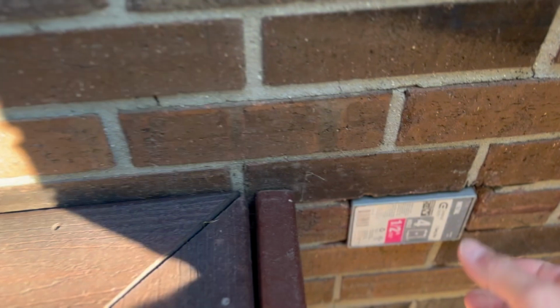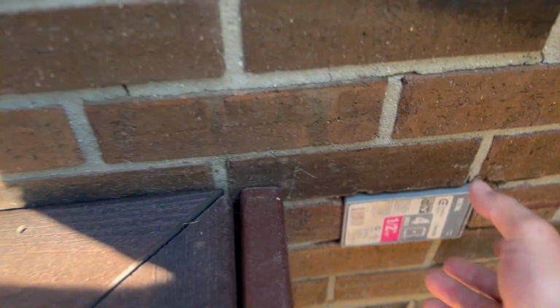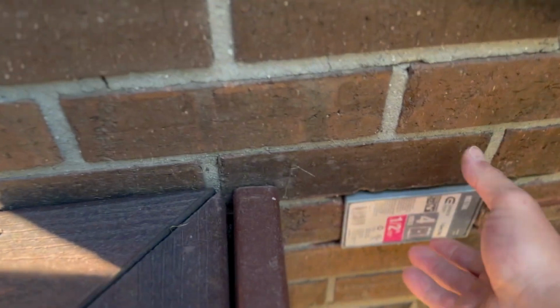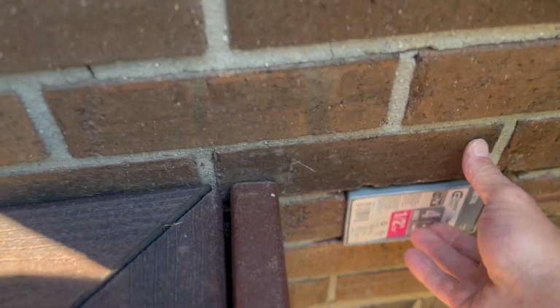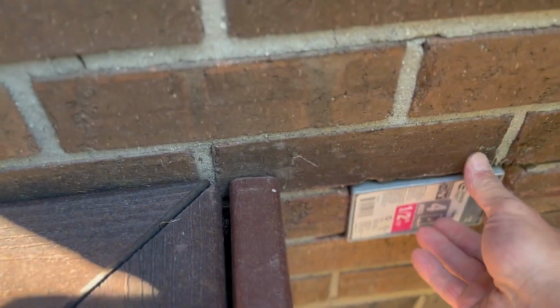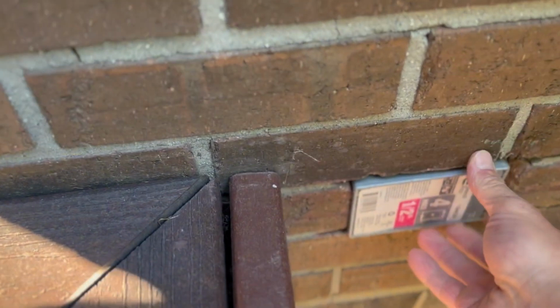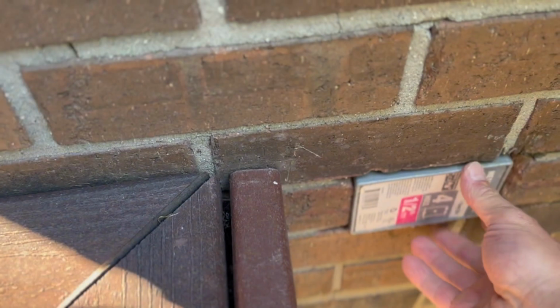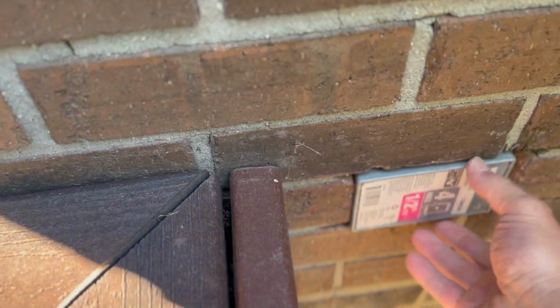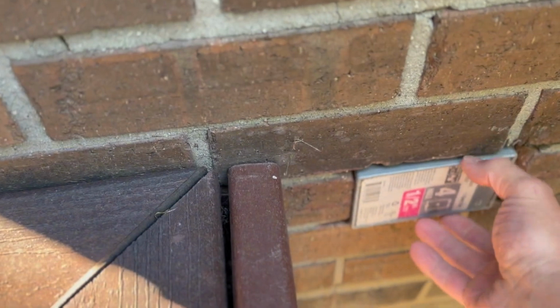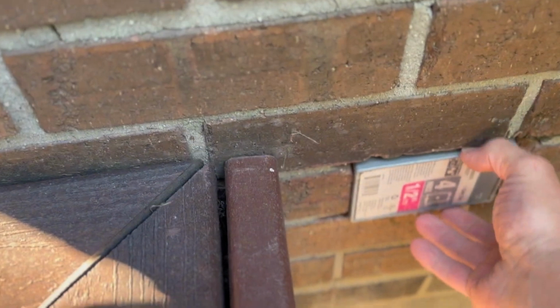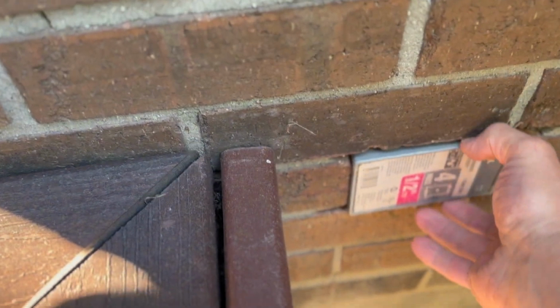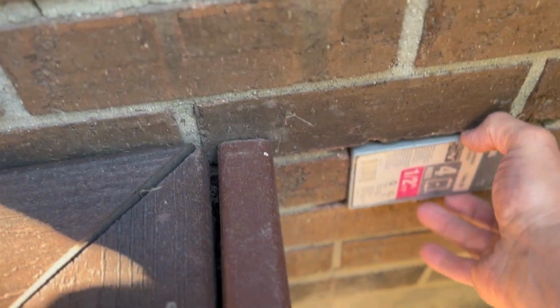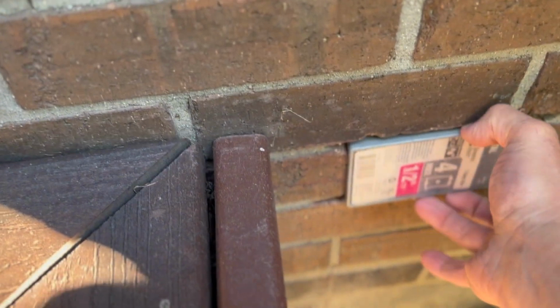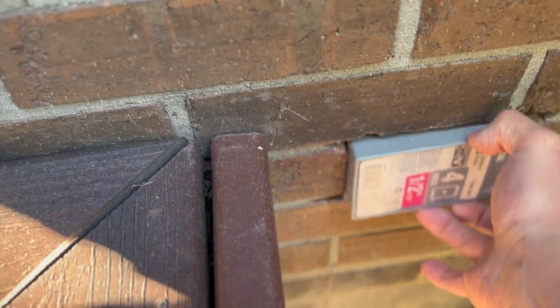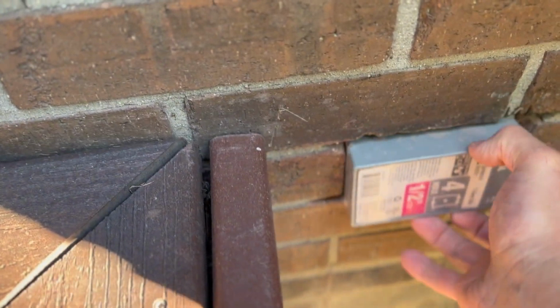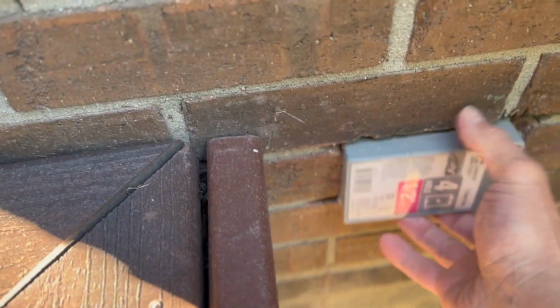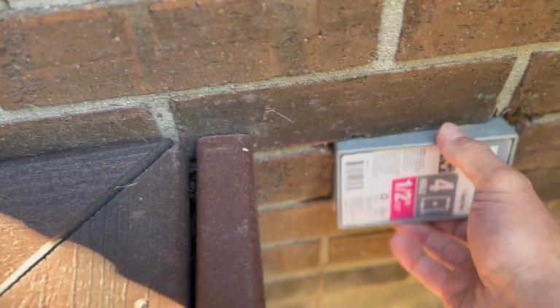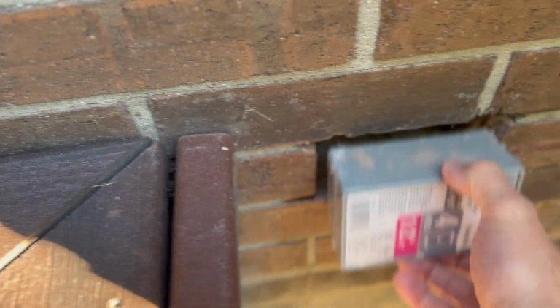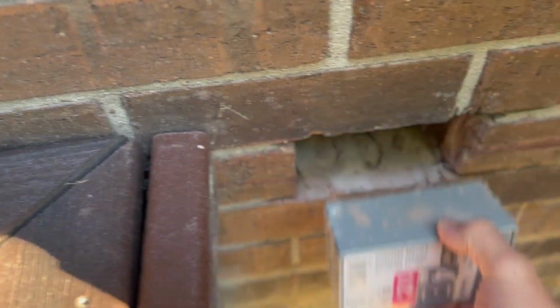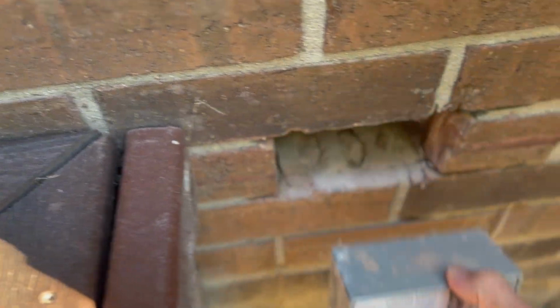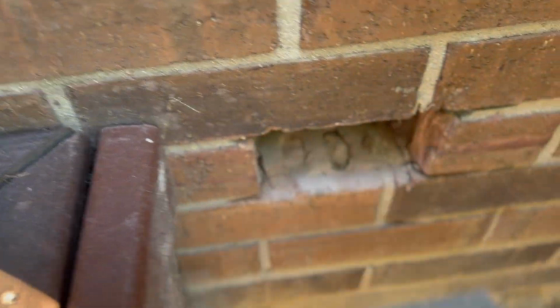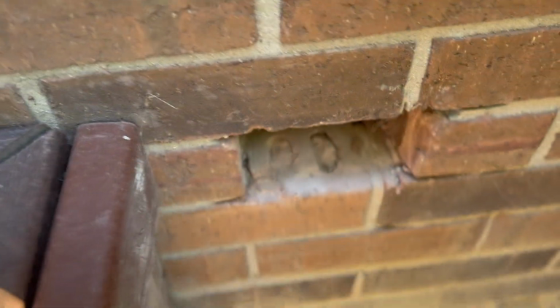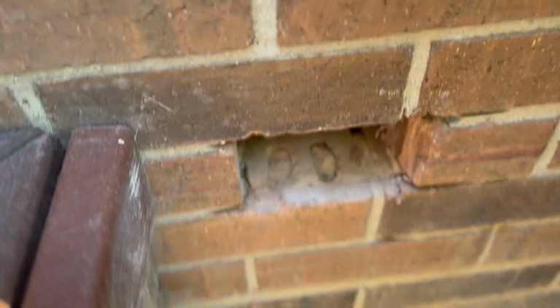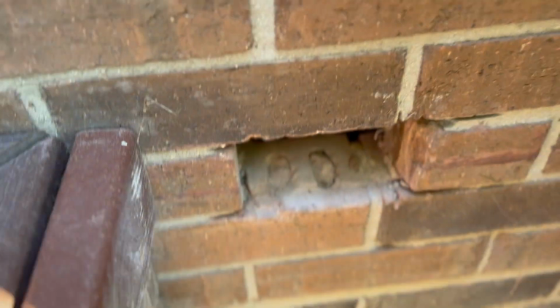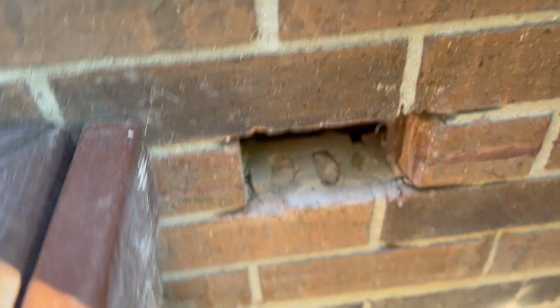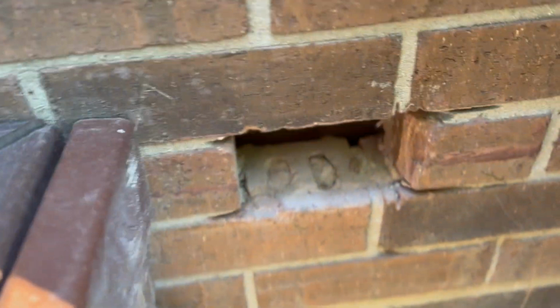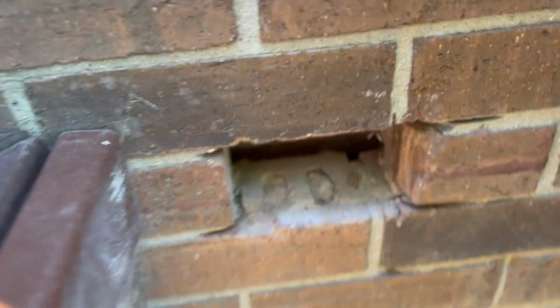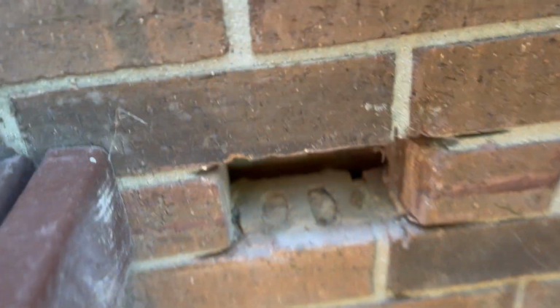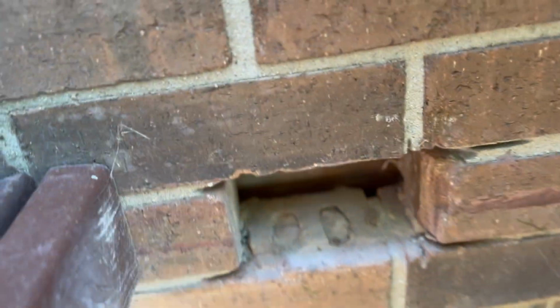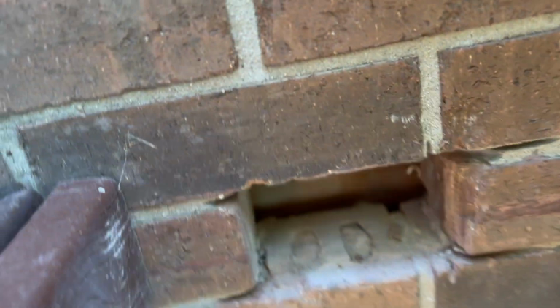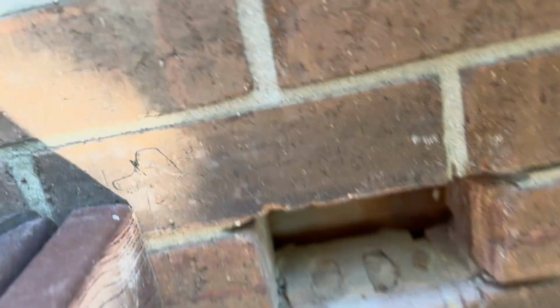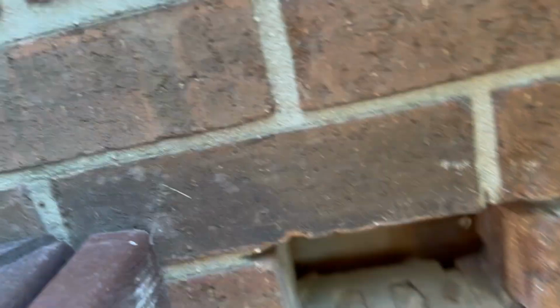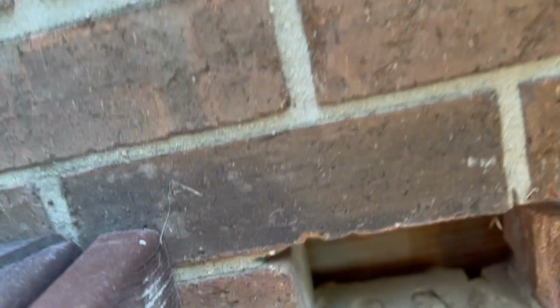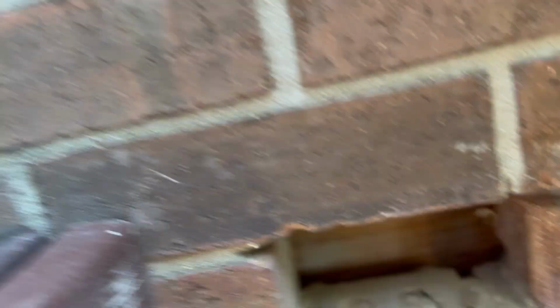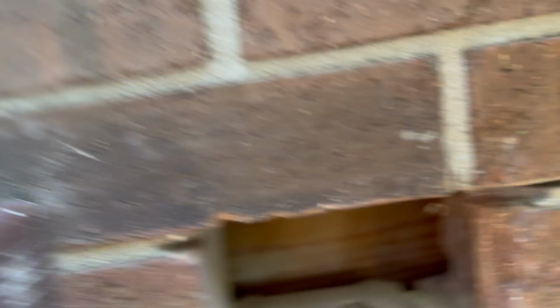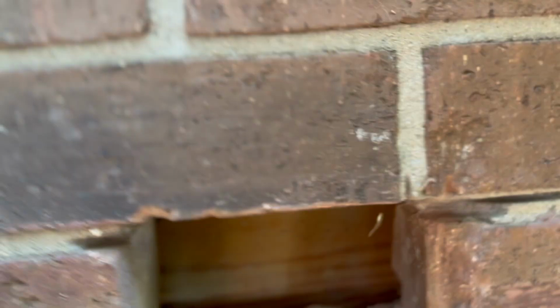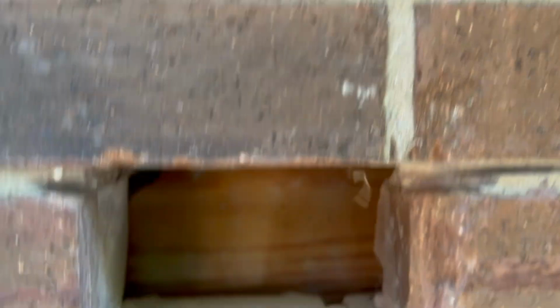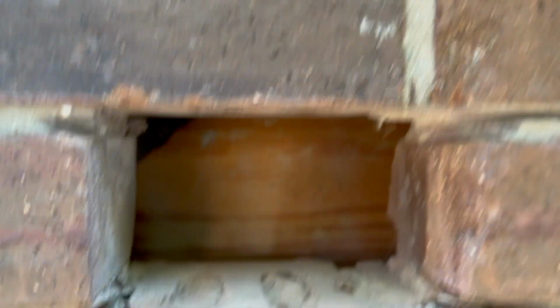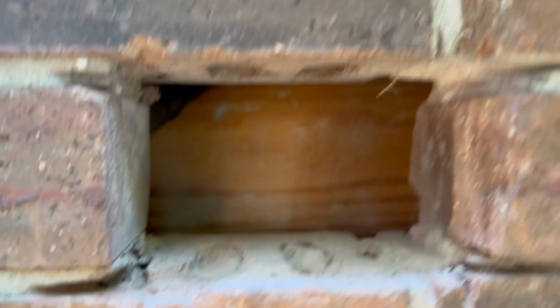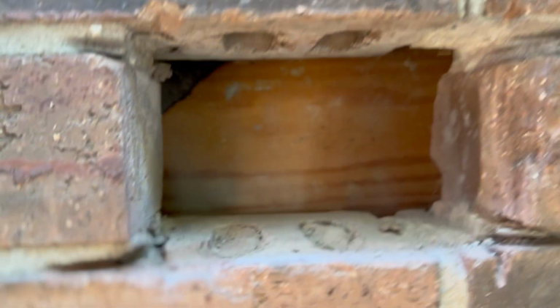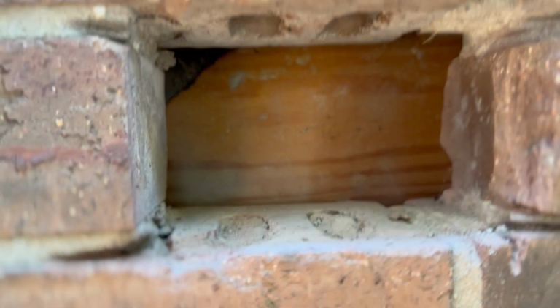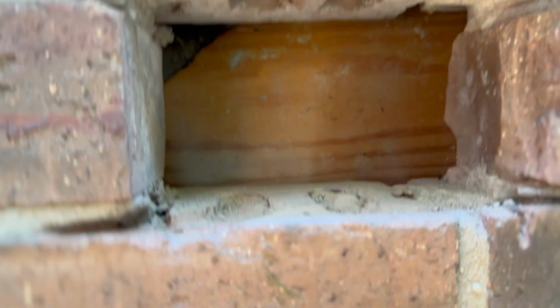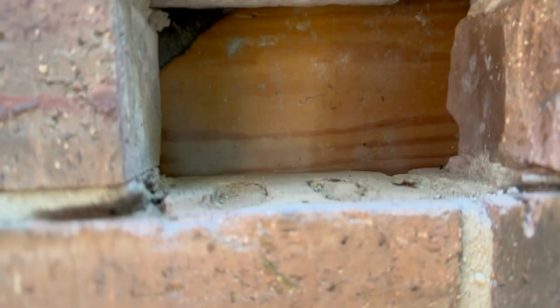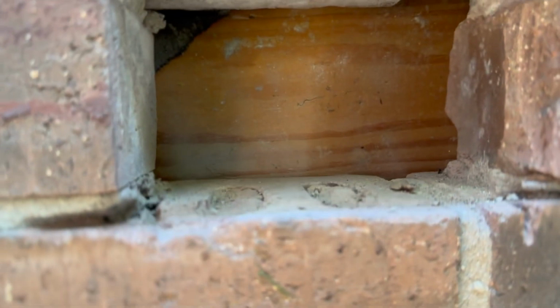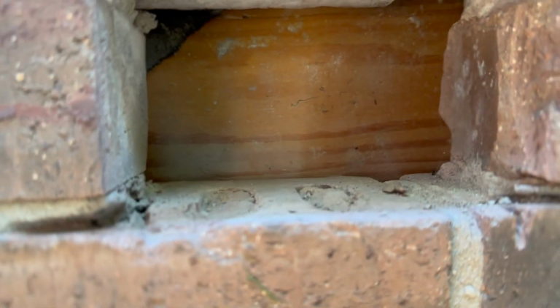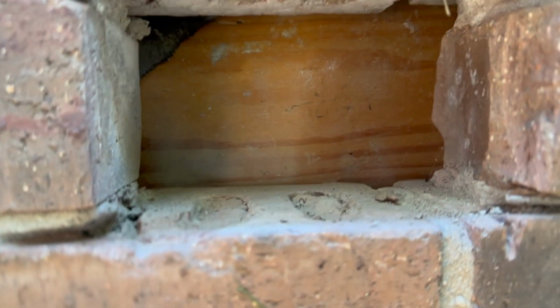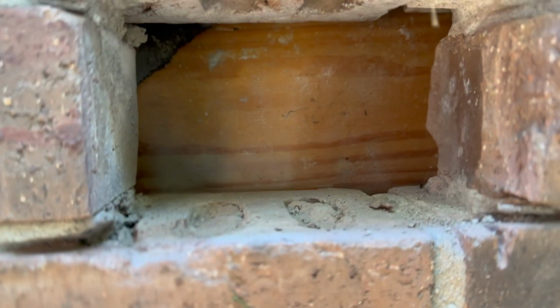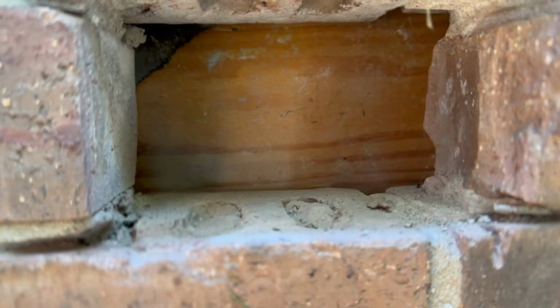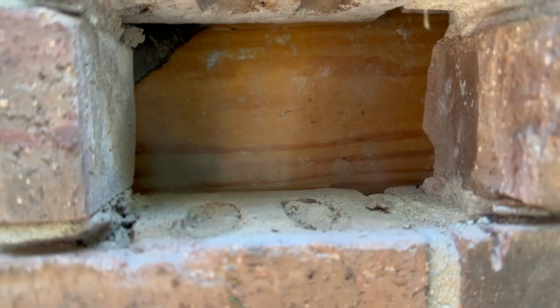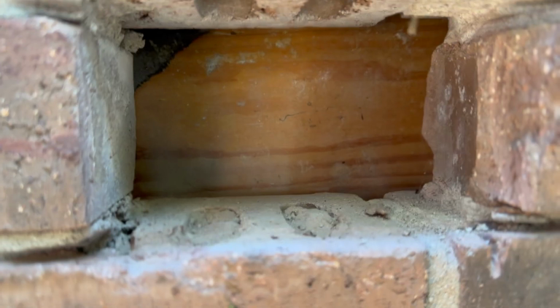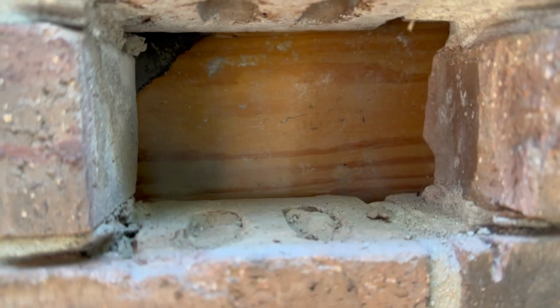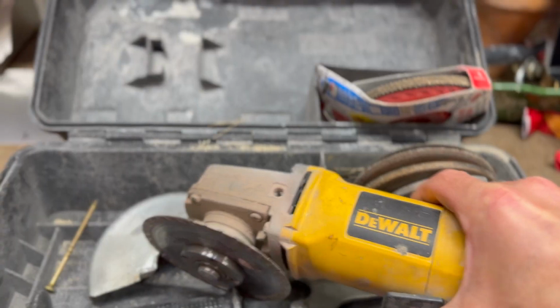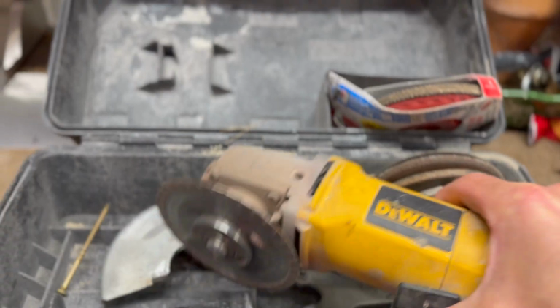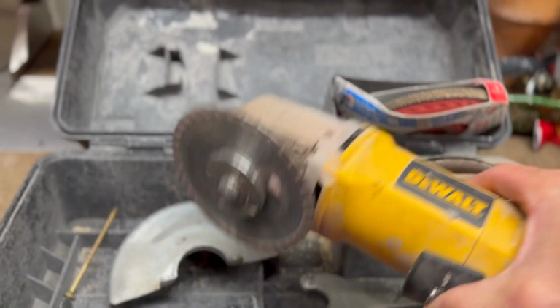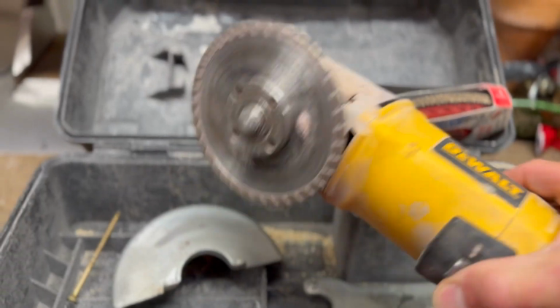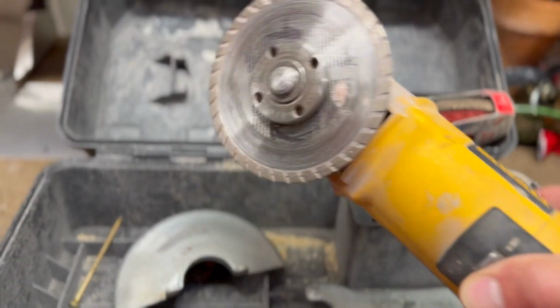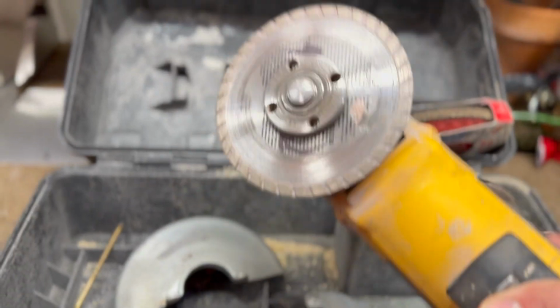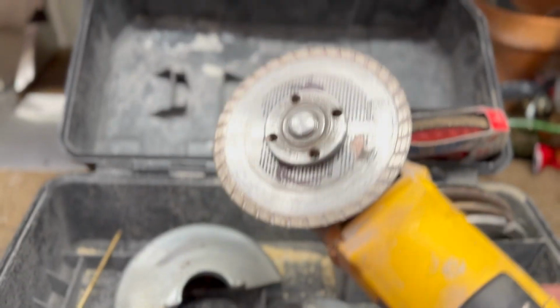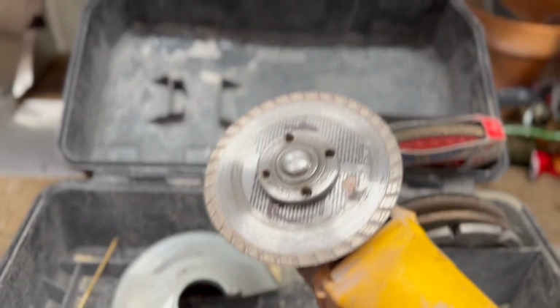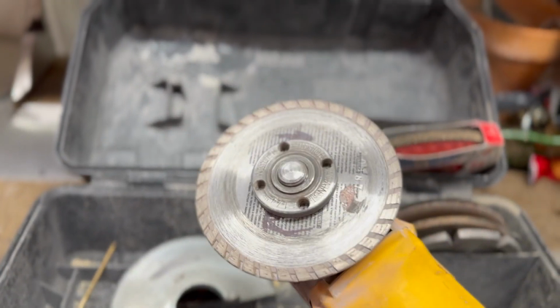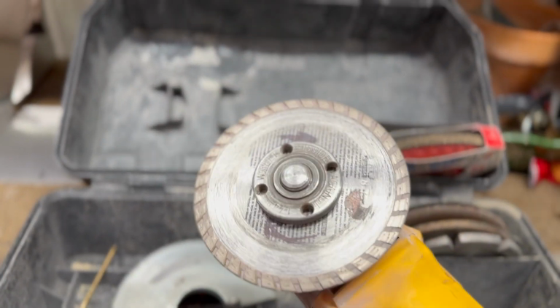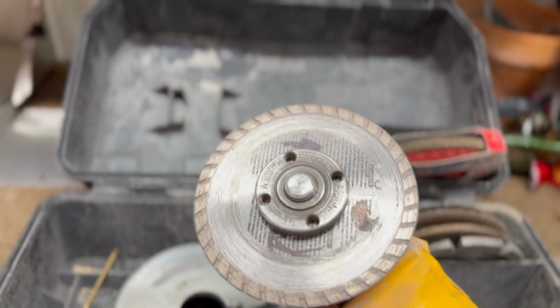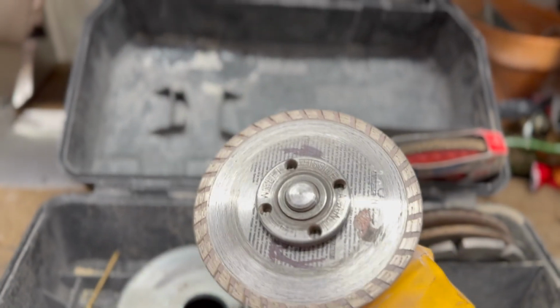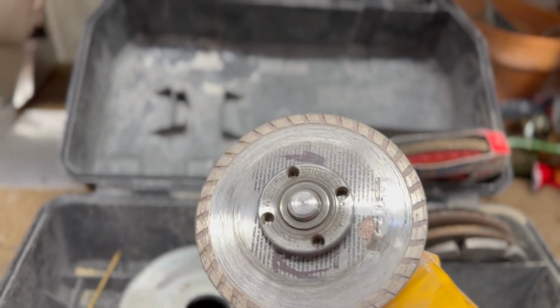In this video, I'm going to show you how to install a code-approved exterior outlet in a home that has a brick exterior.